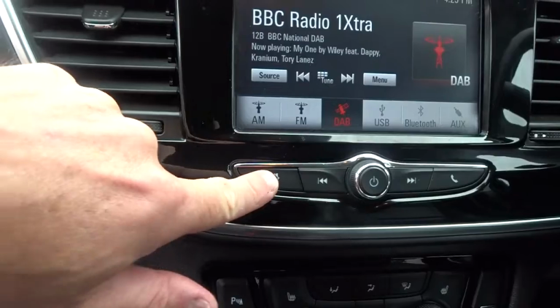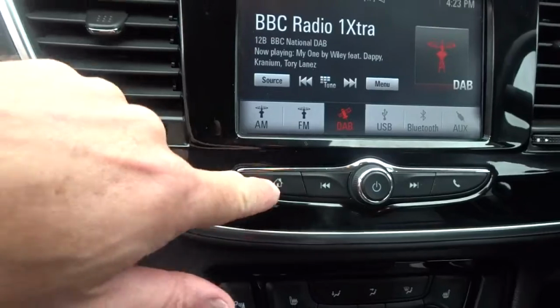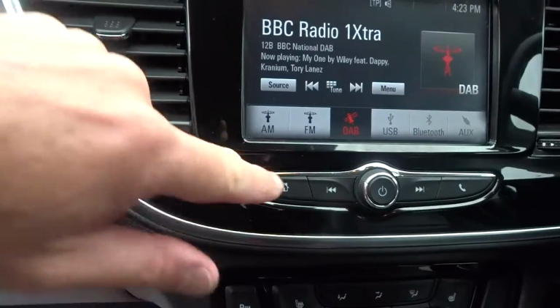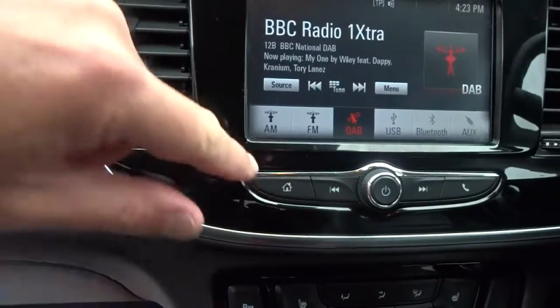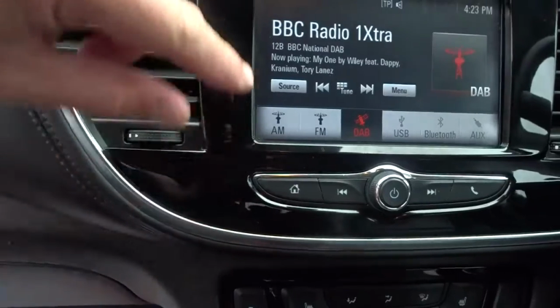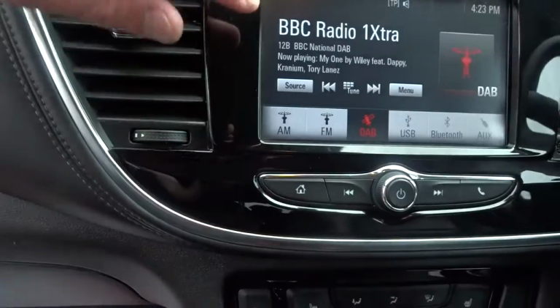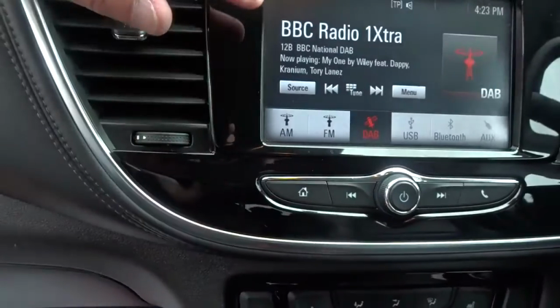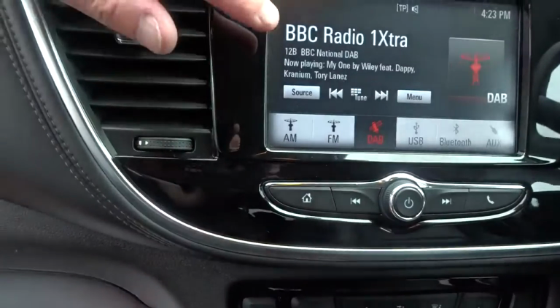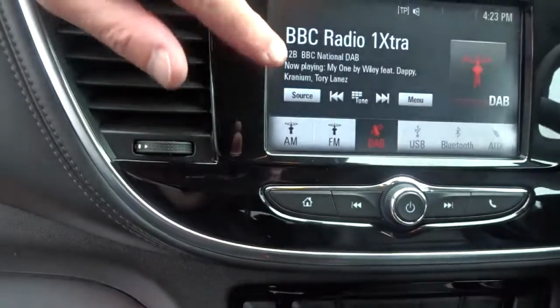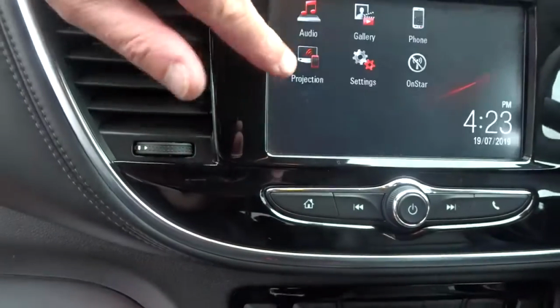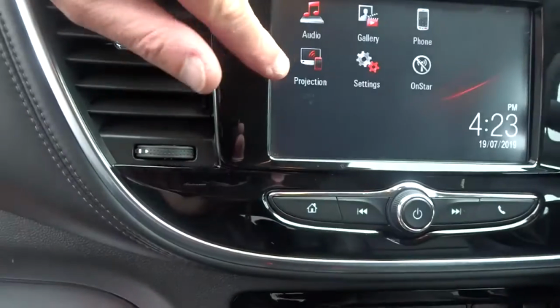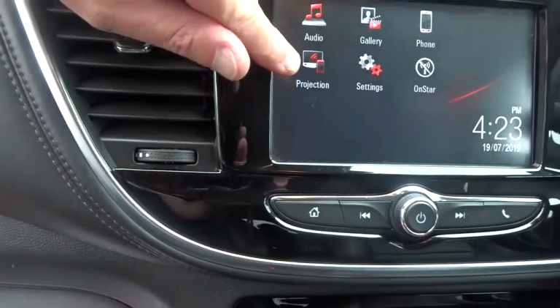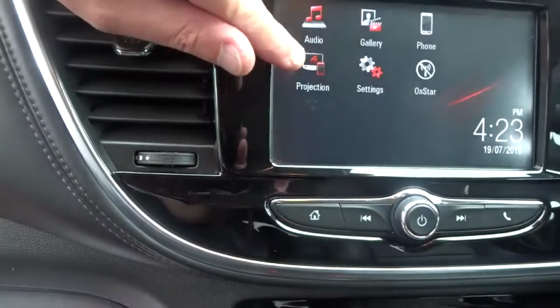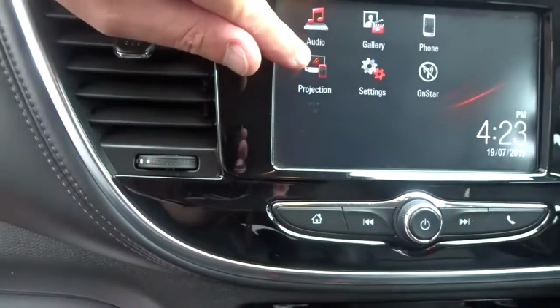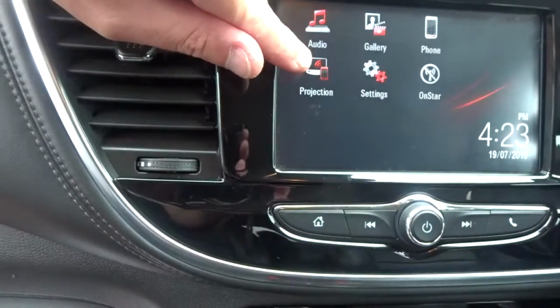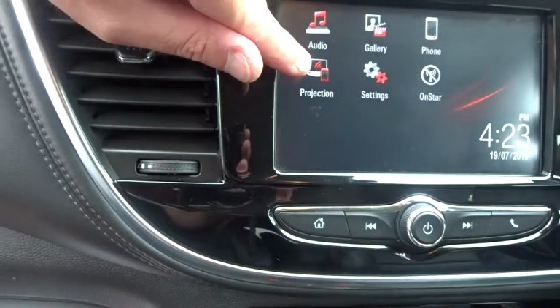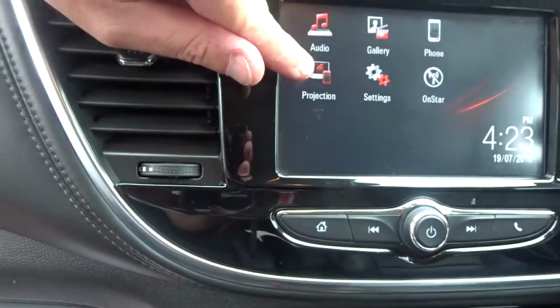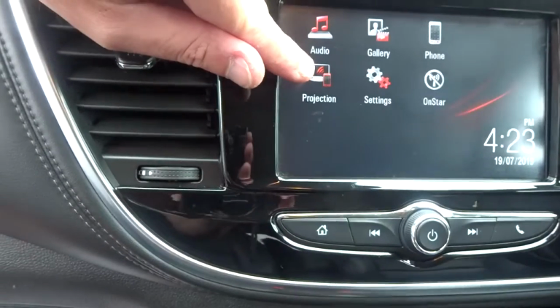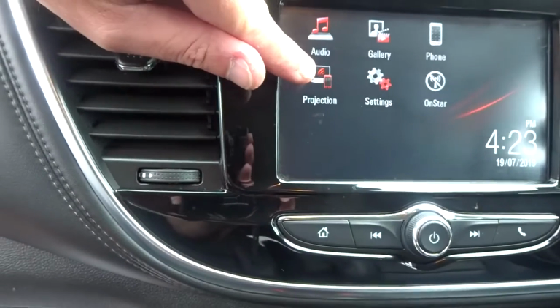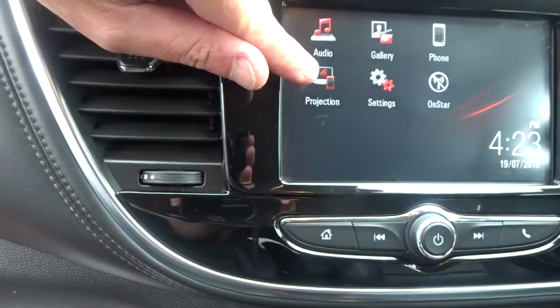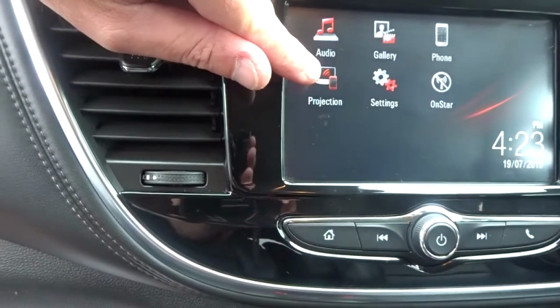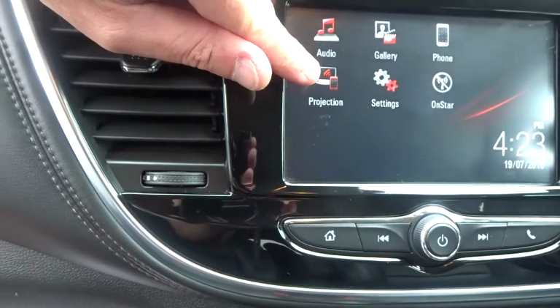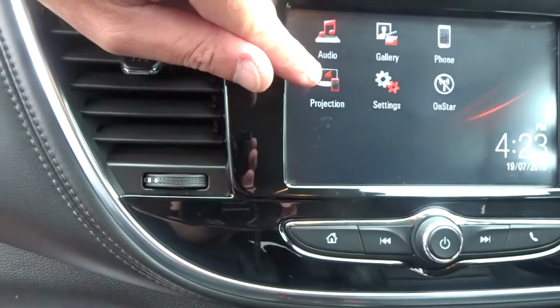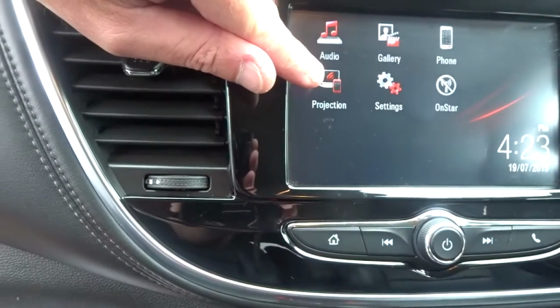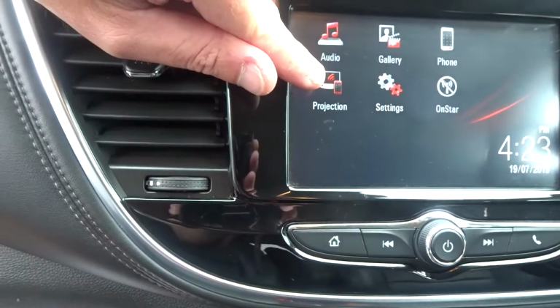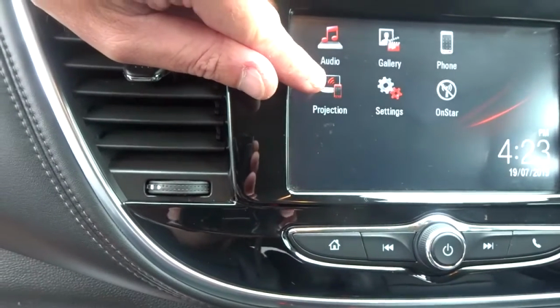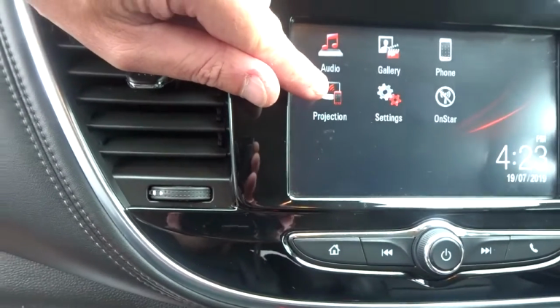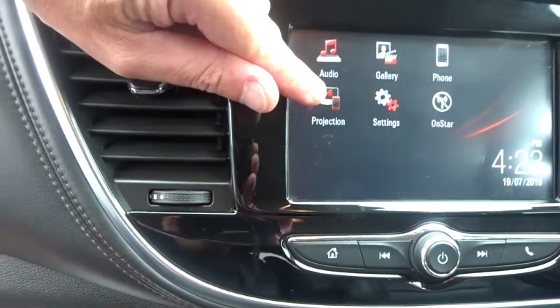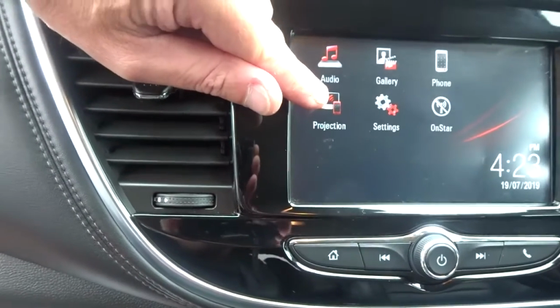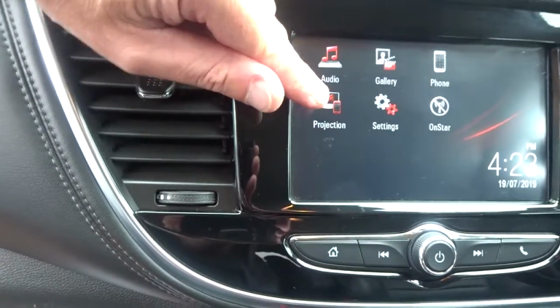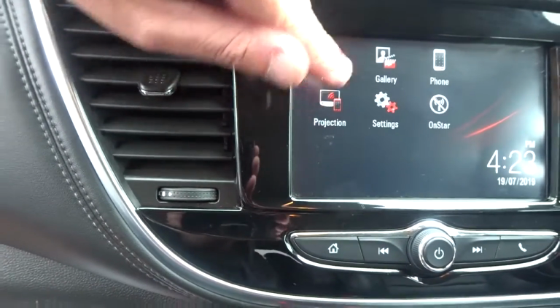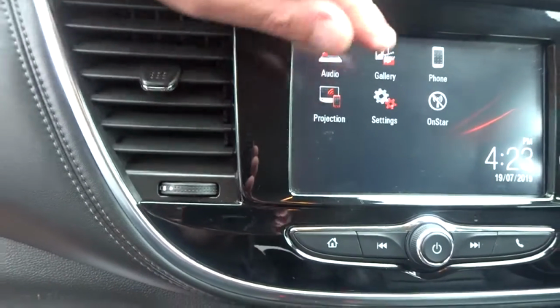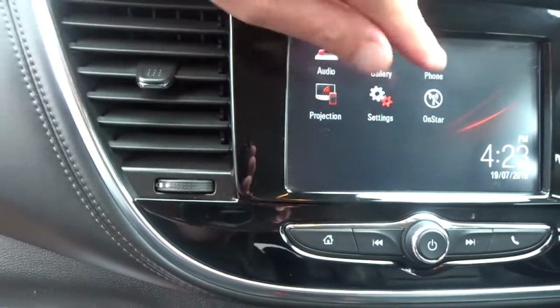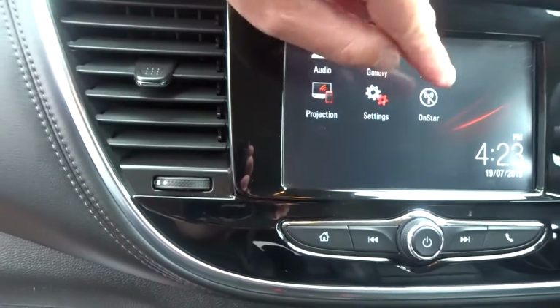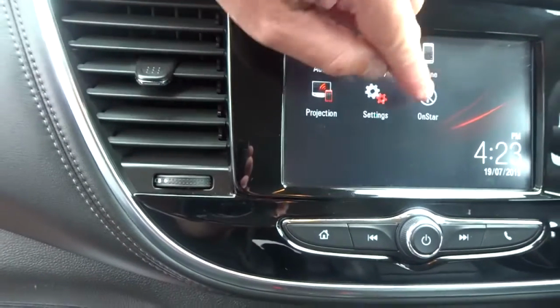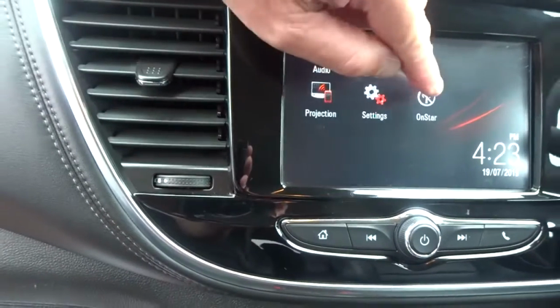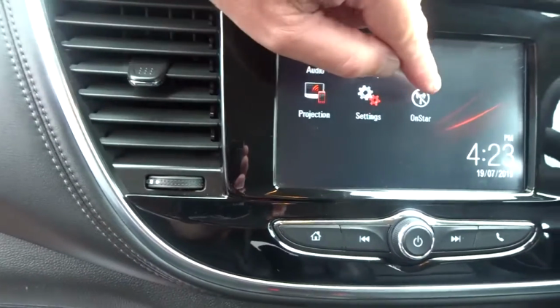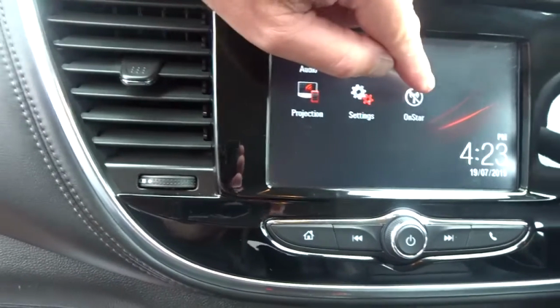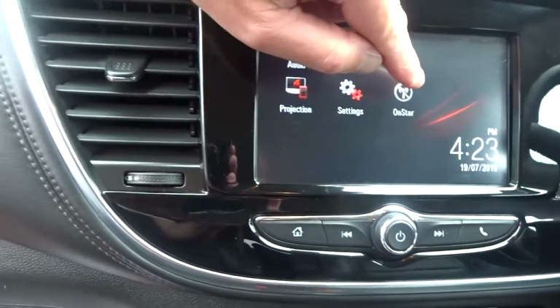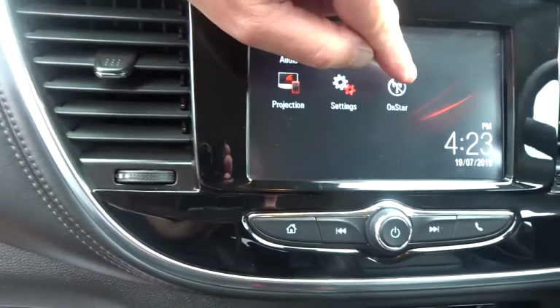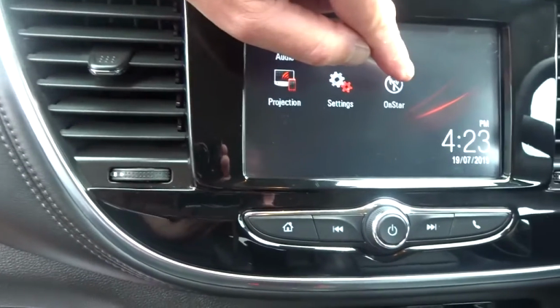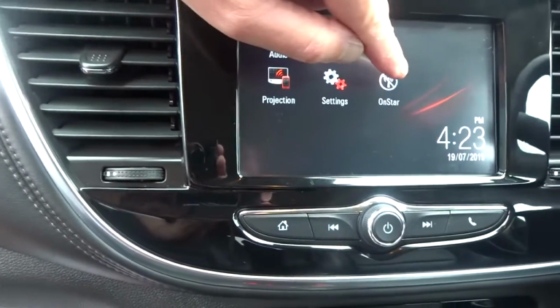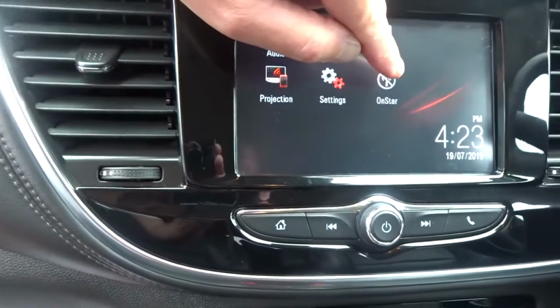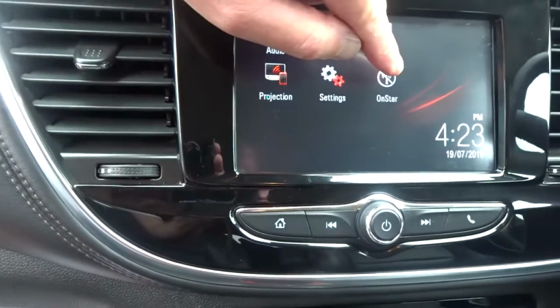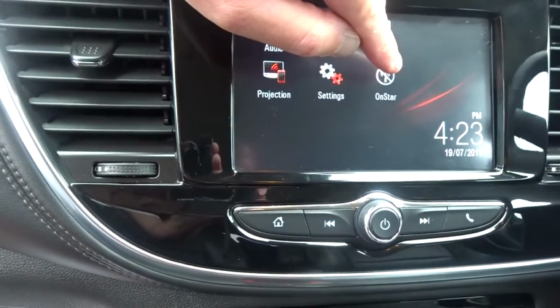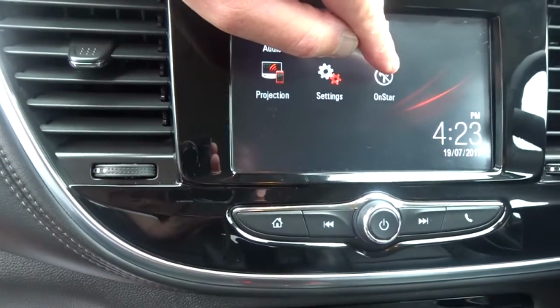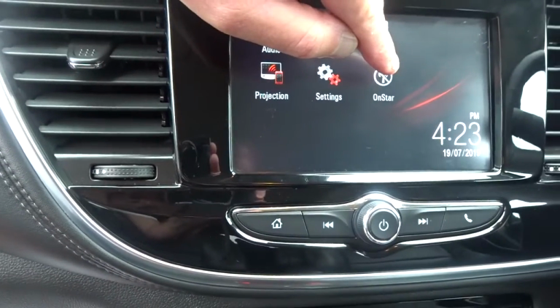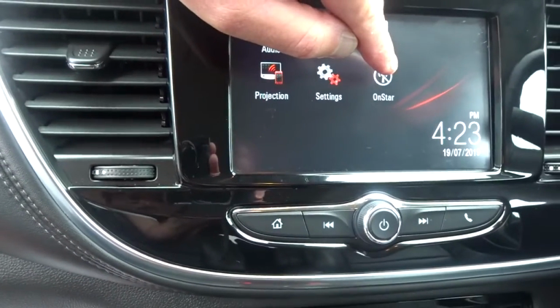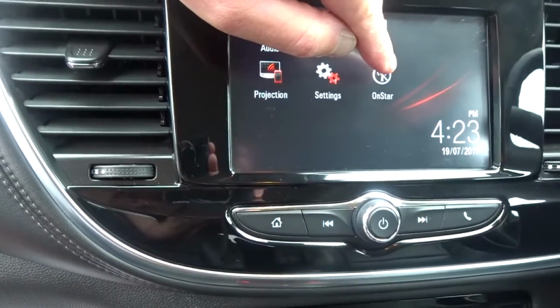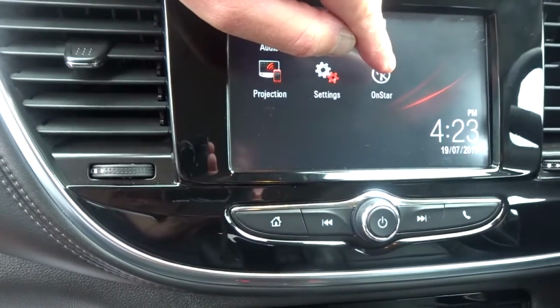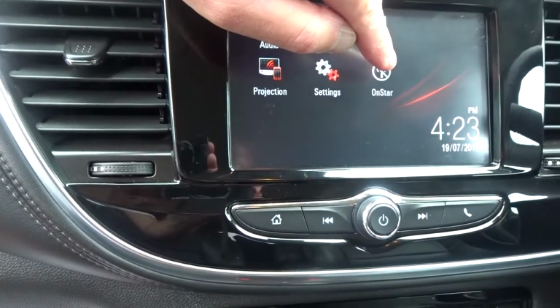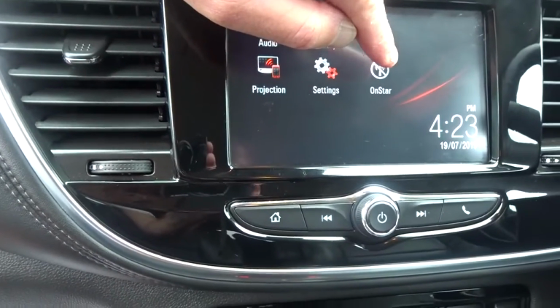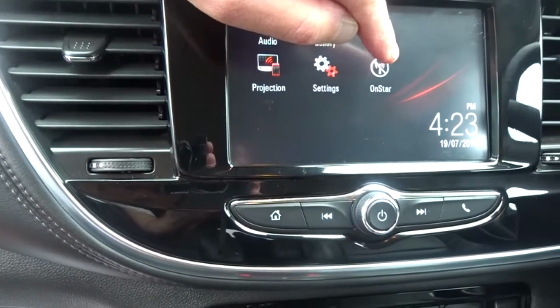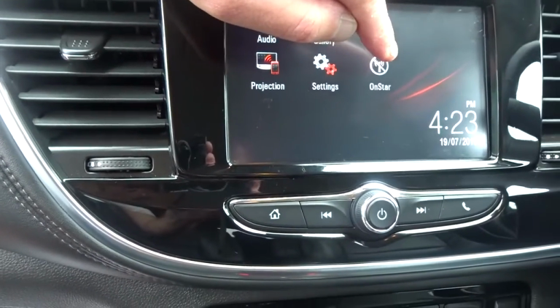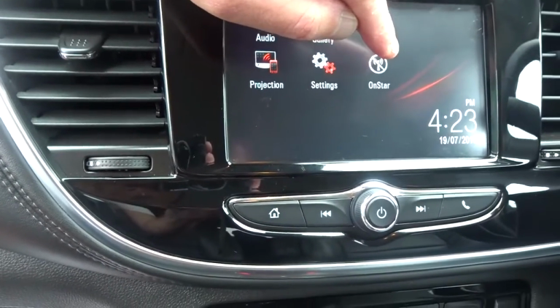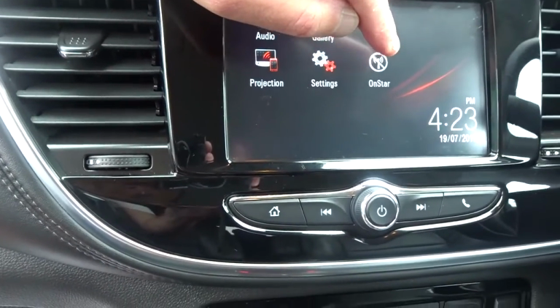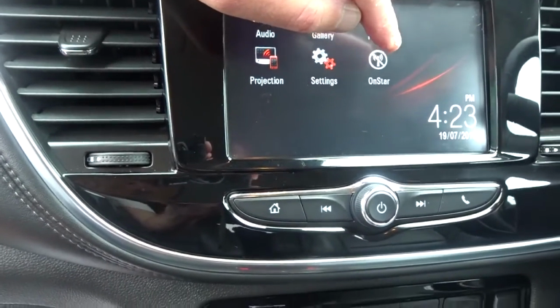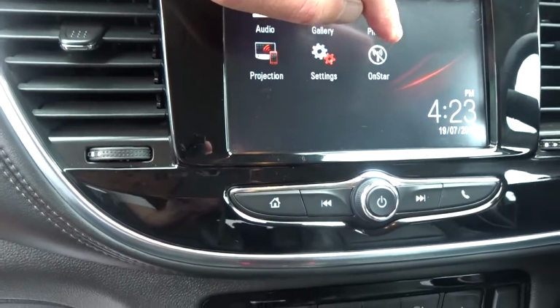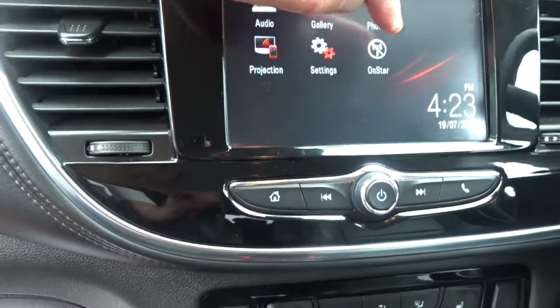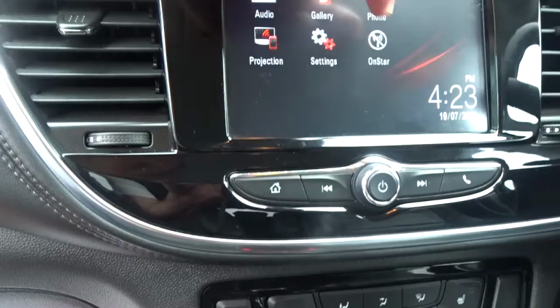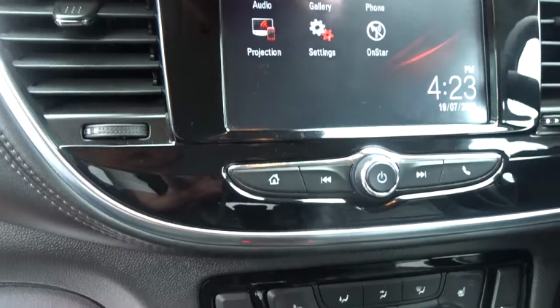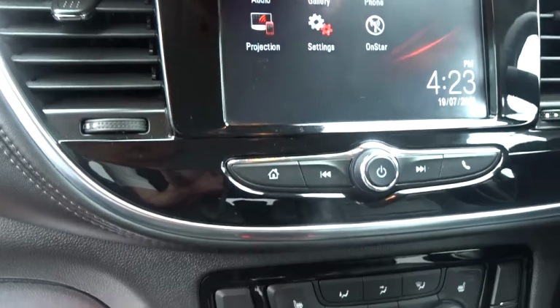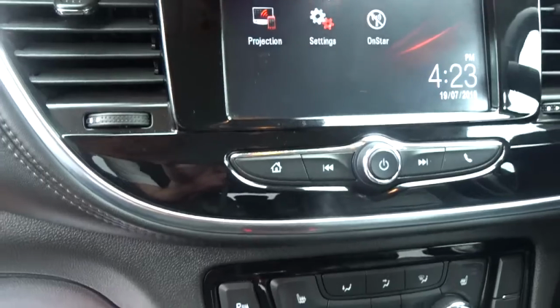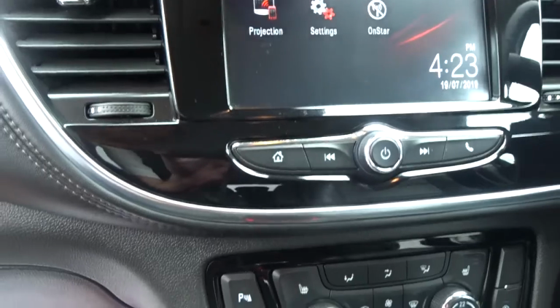In addition to this, you've also got screen projection via Android Auto or Apple CarPlay, and Vauxhall OnStar, where you can connect up to seven devices via Wi-Fi.